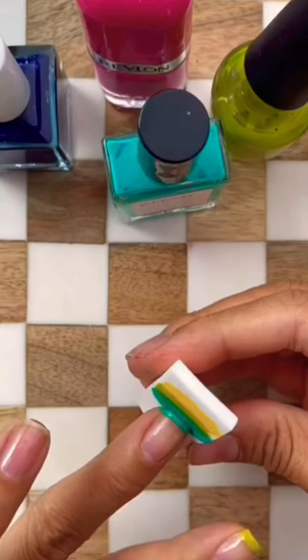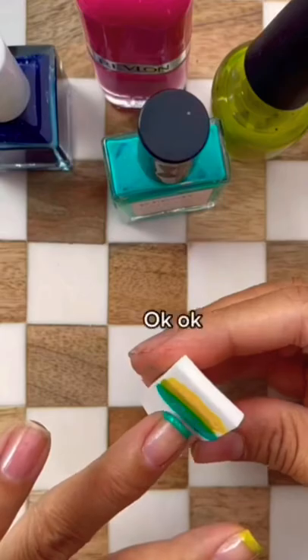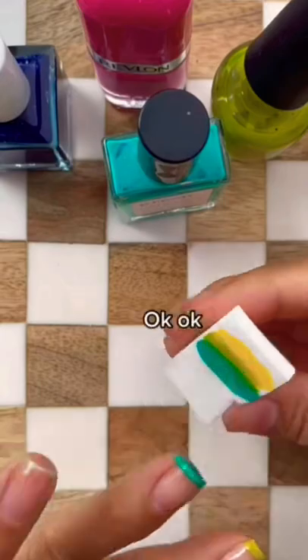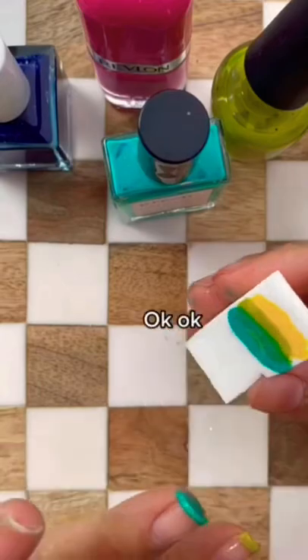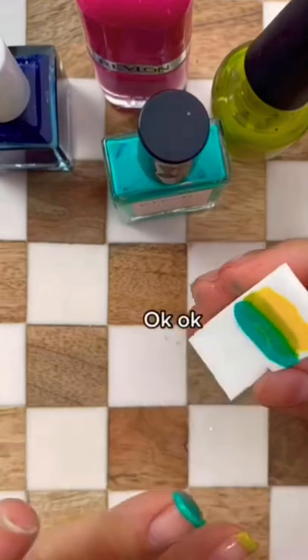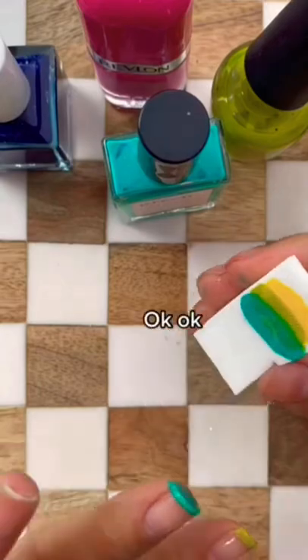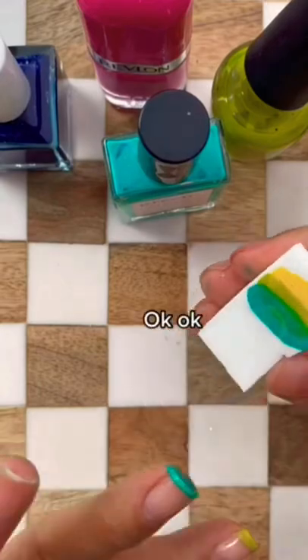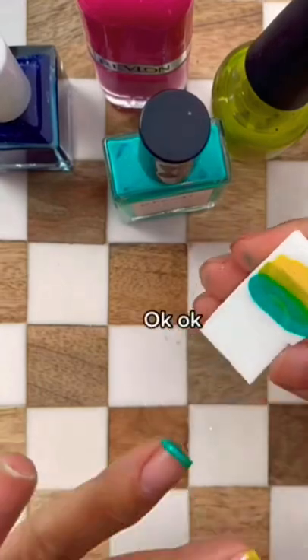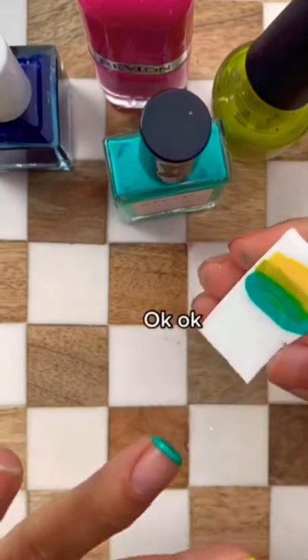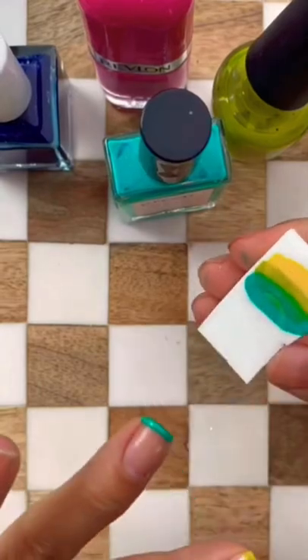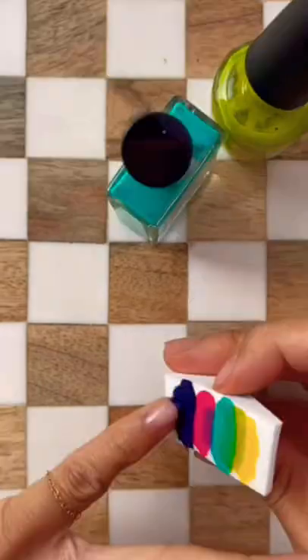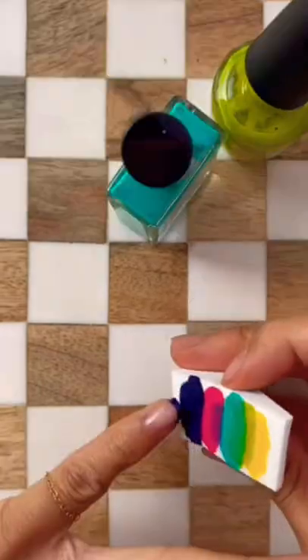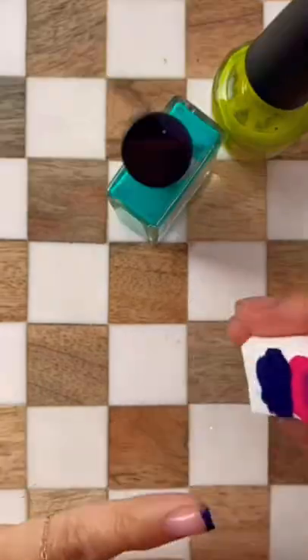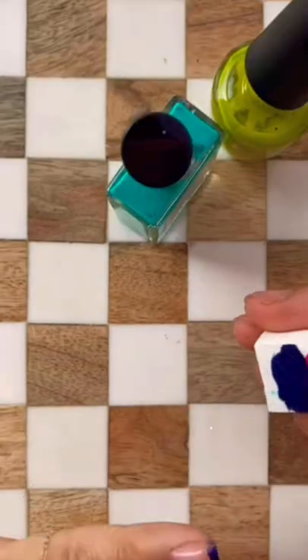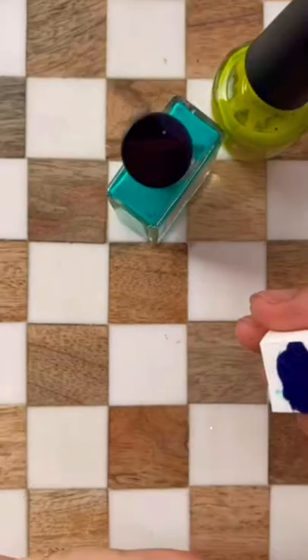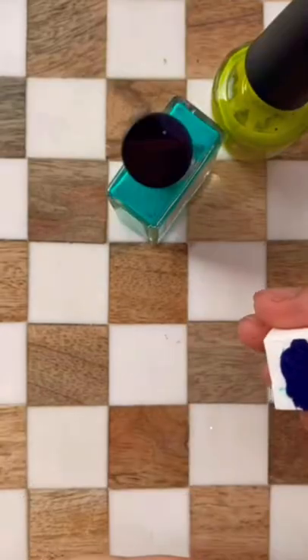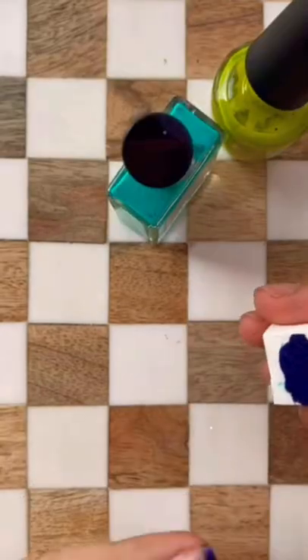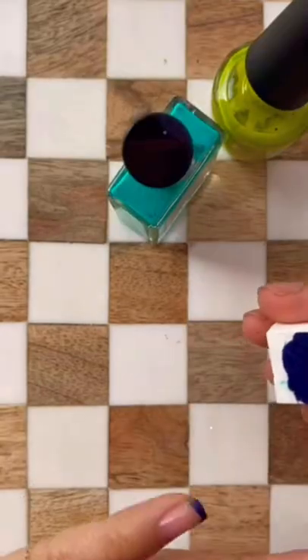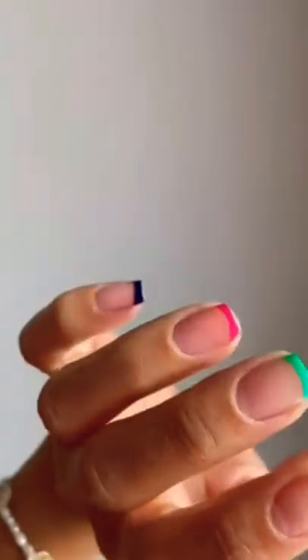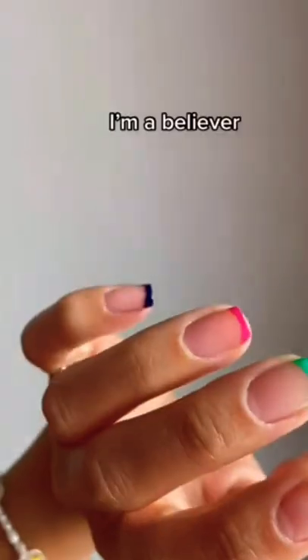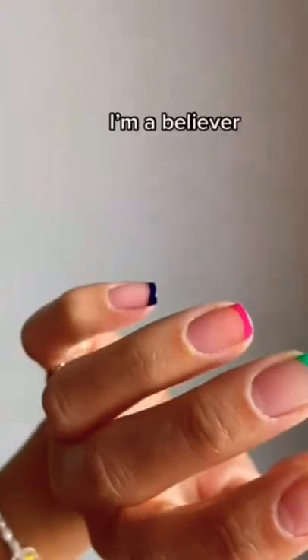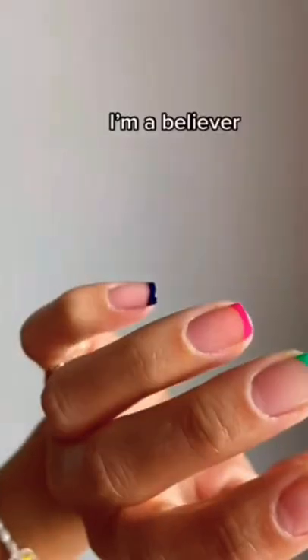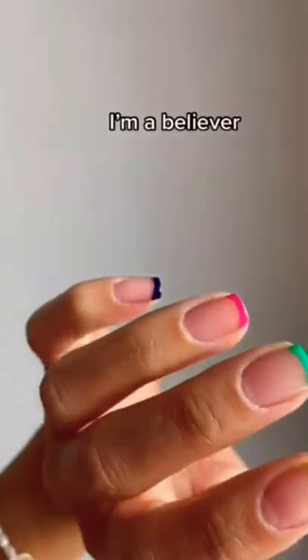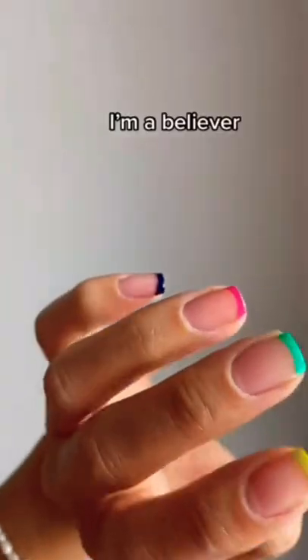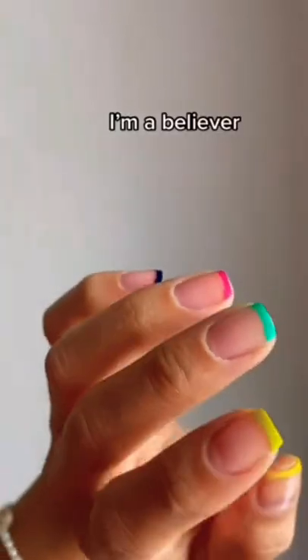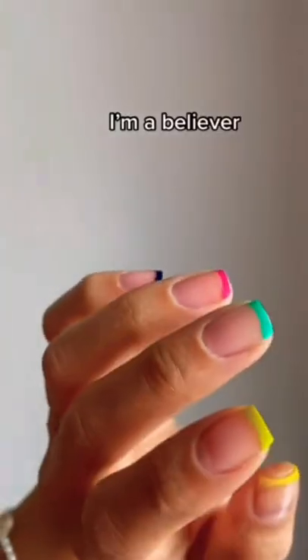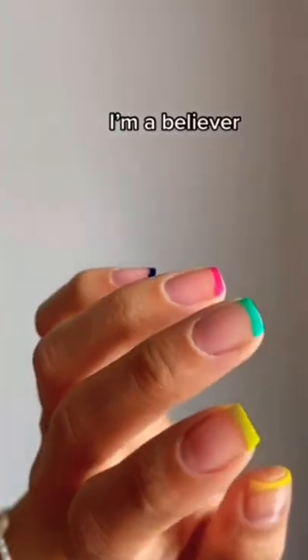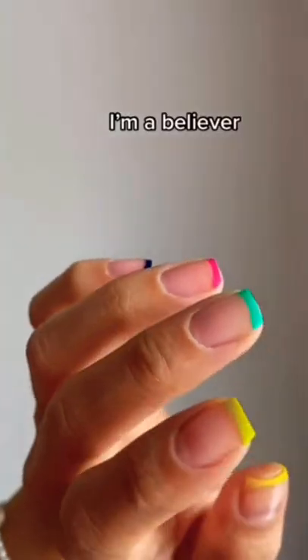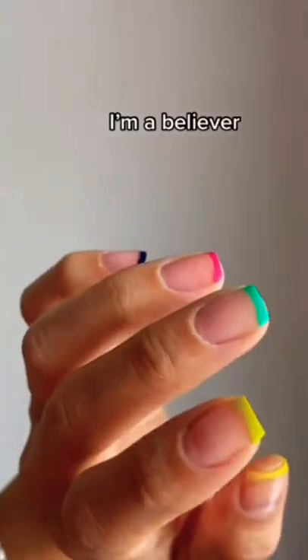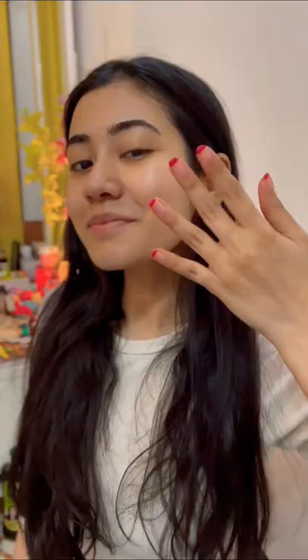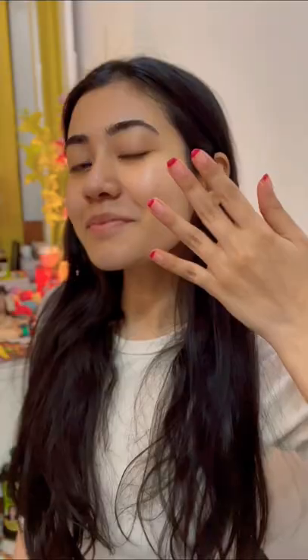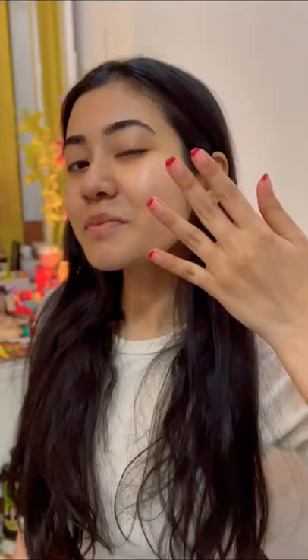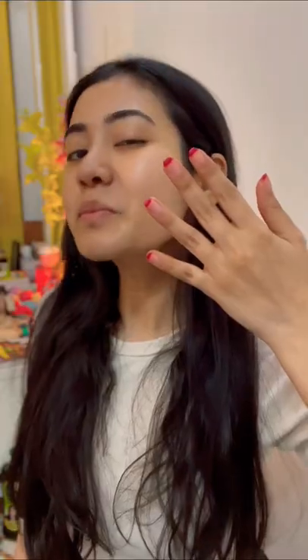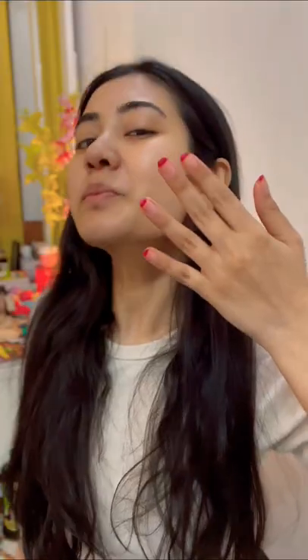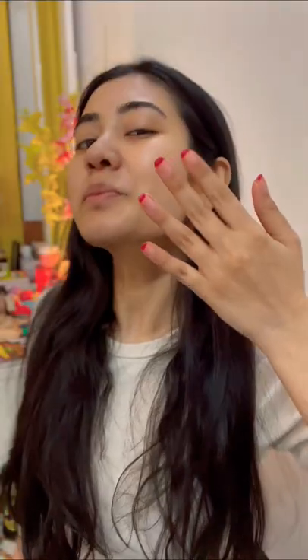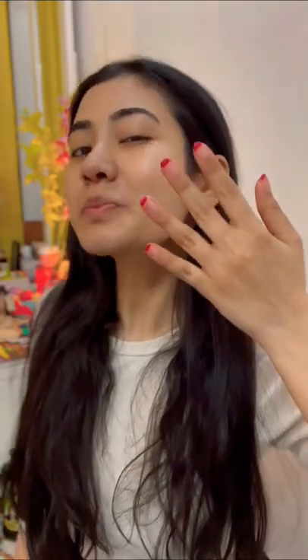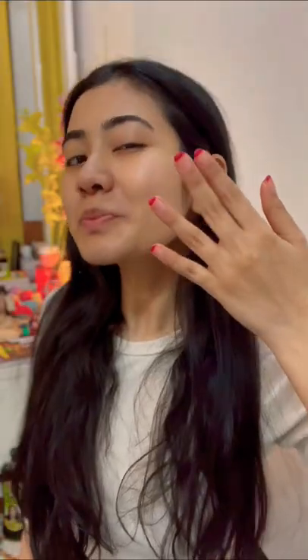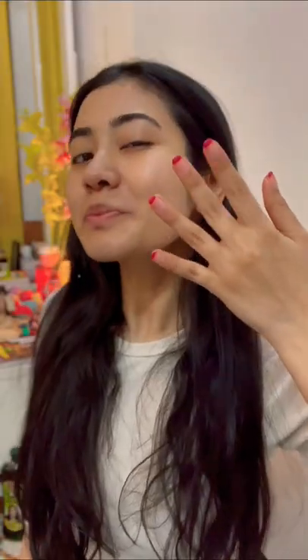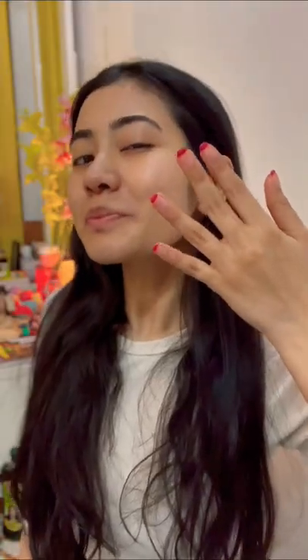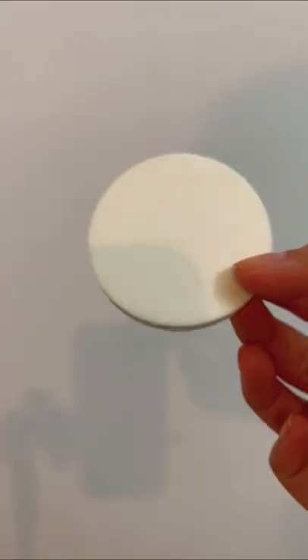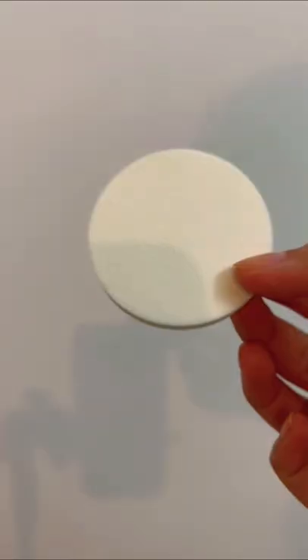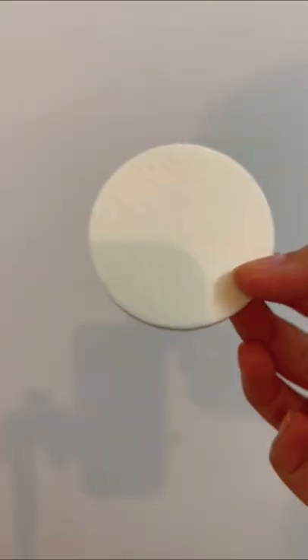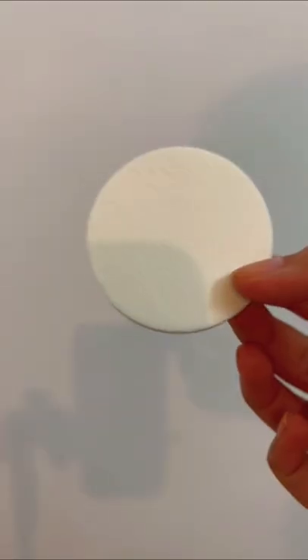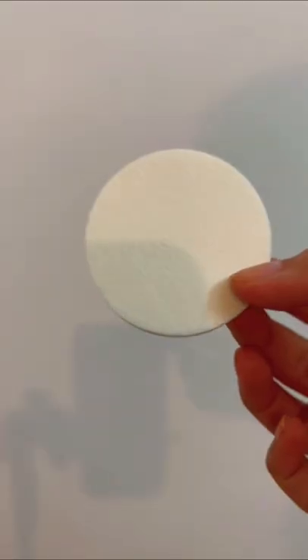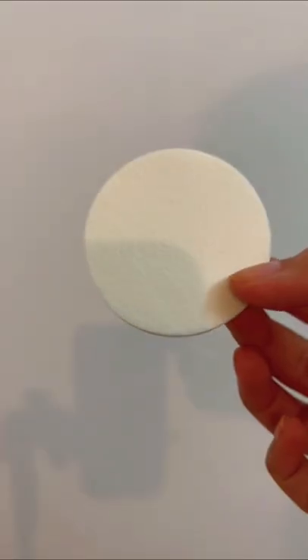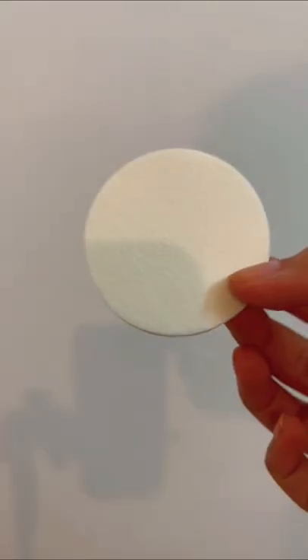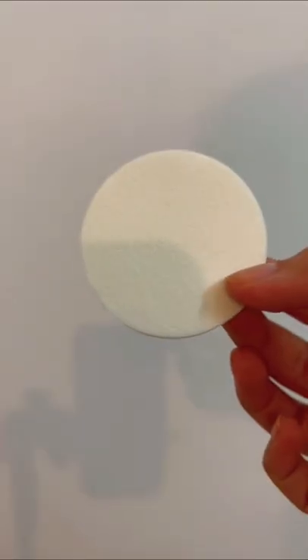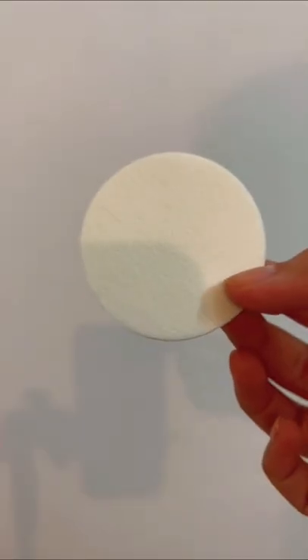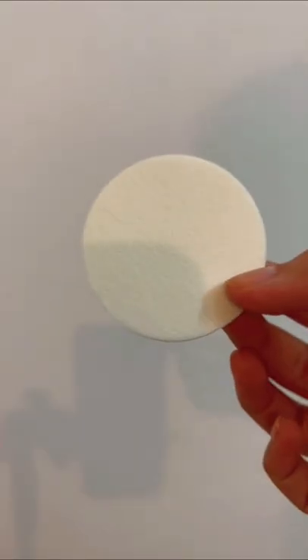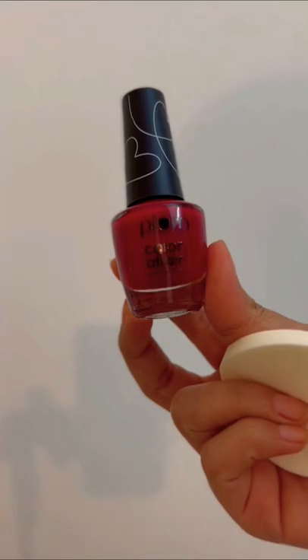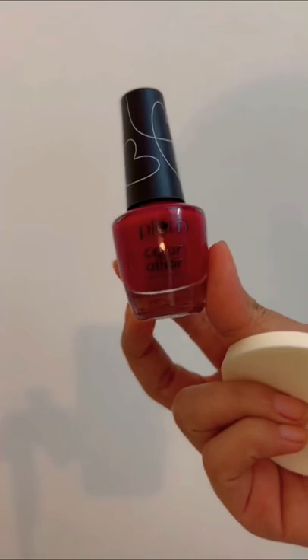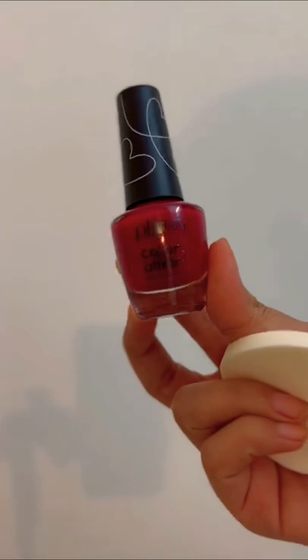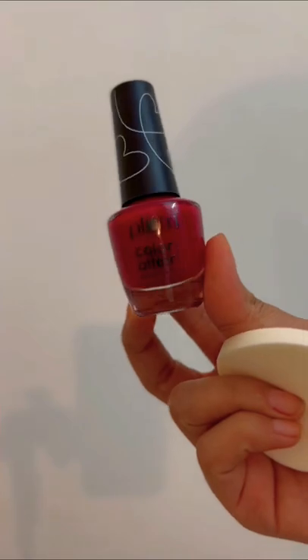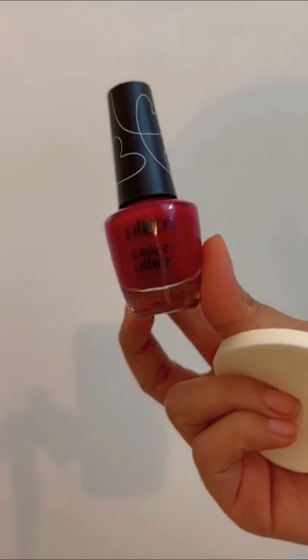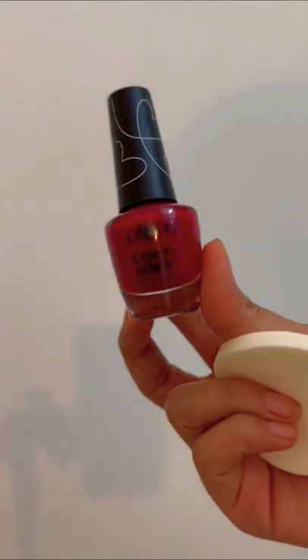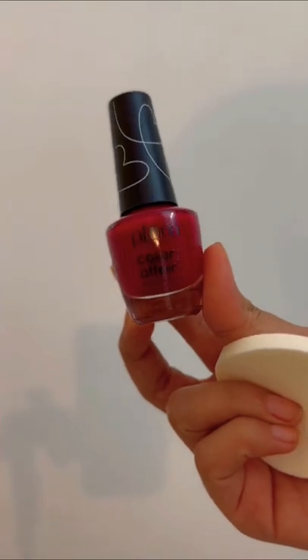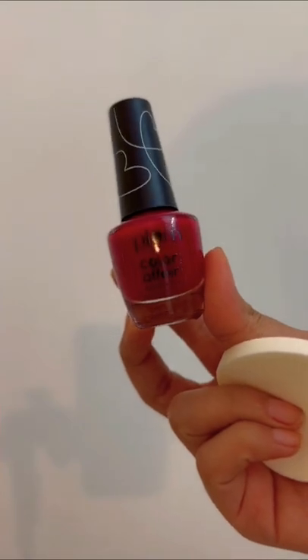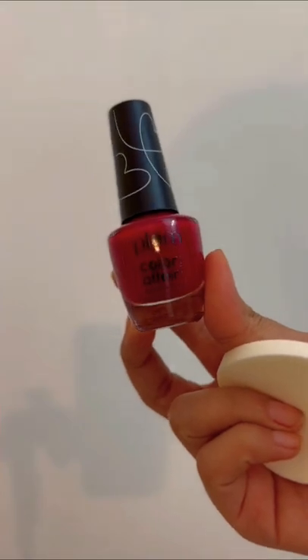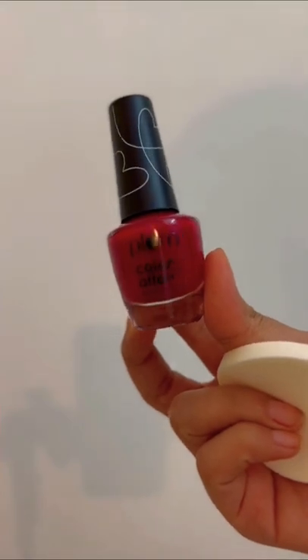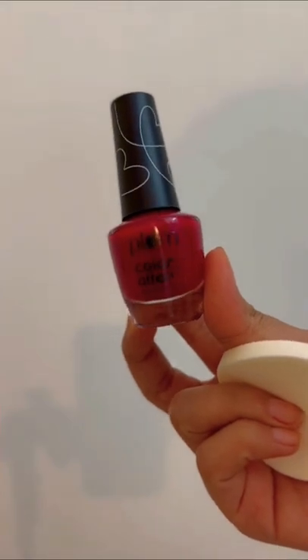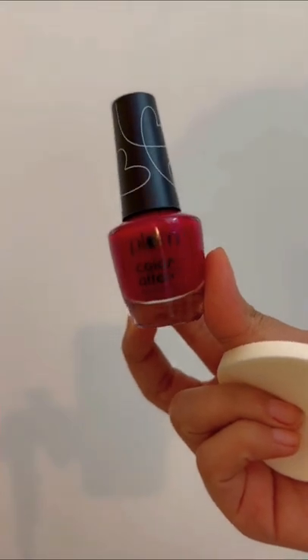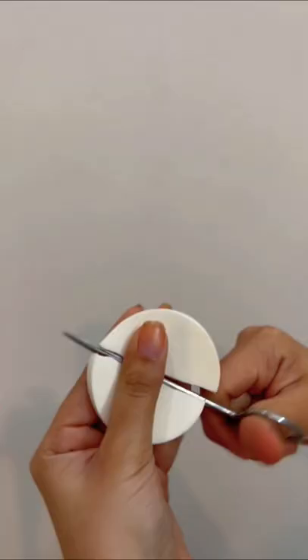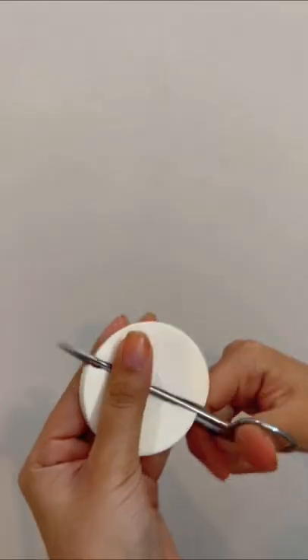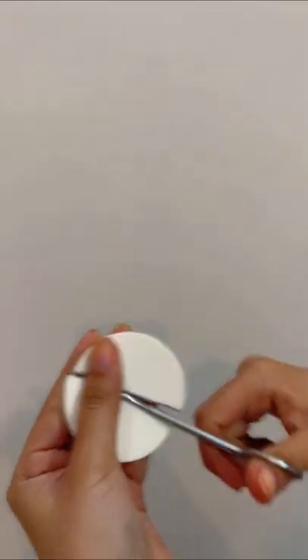Oh my god, I love my nails and I'm definitely trying this viral nail hack. Does this really work? Well, there's only one way to find out.